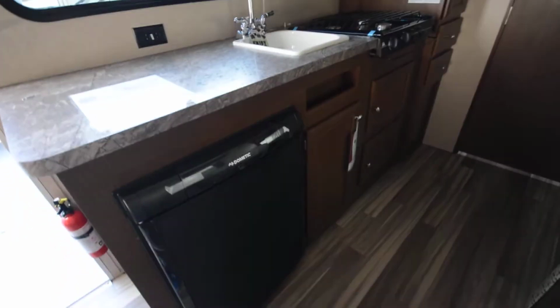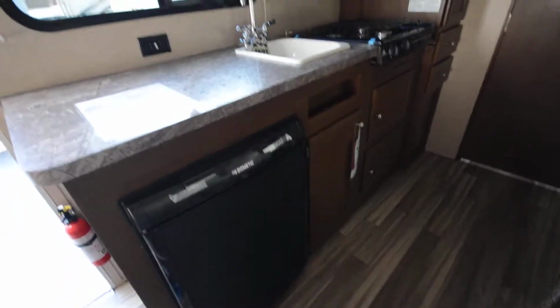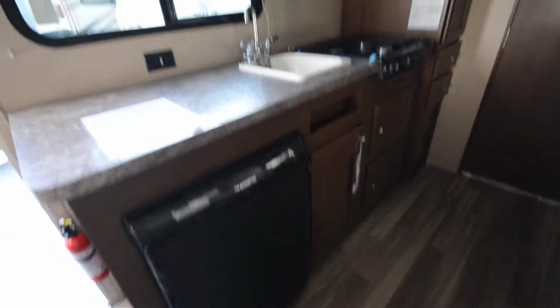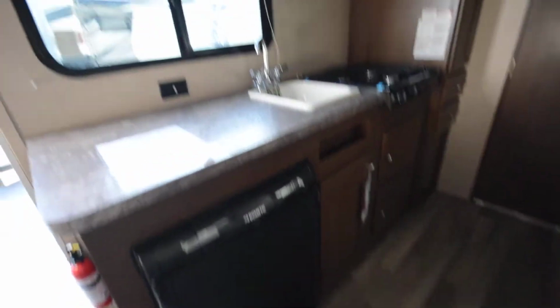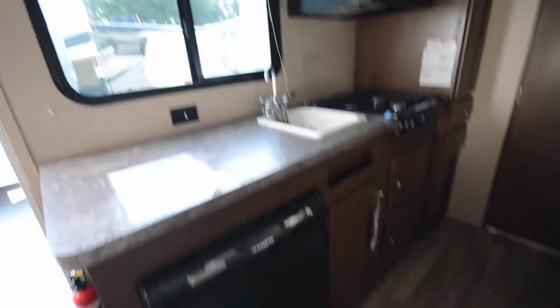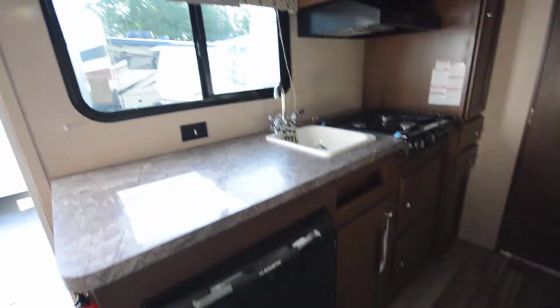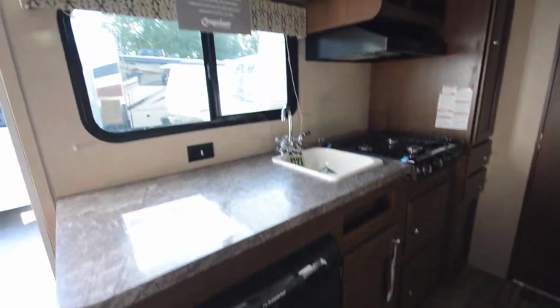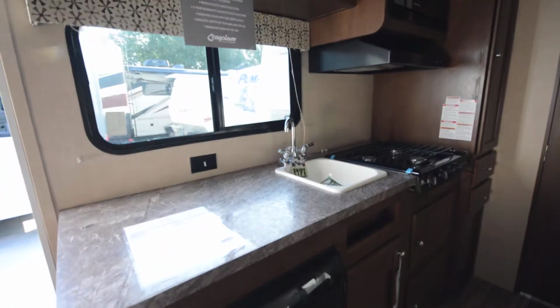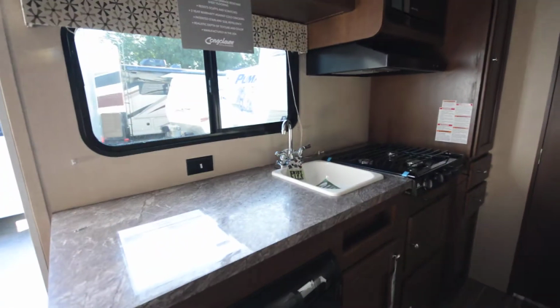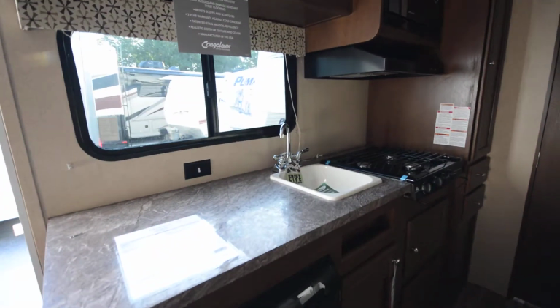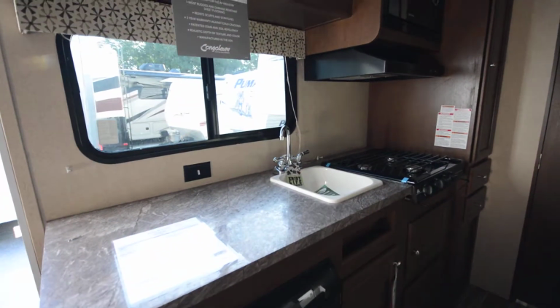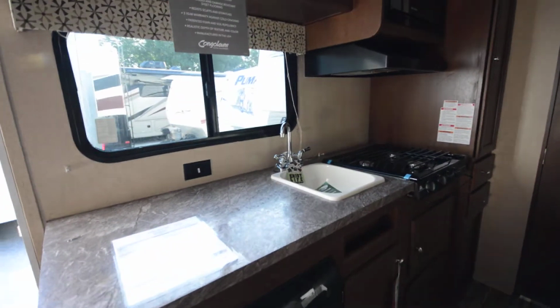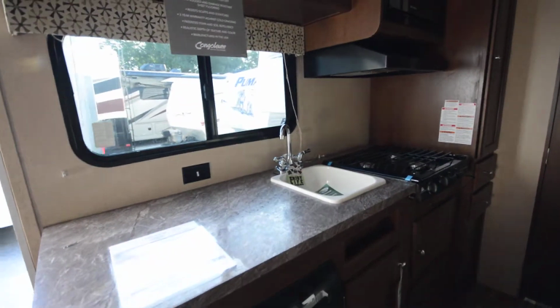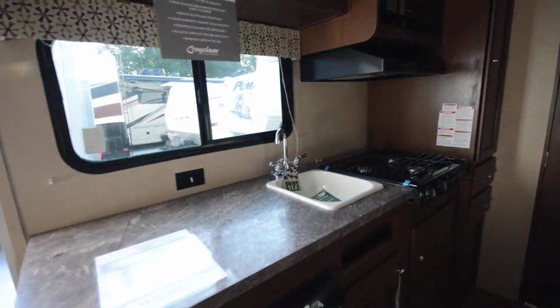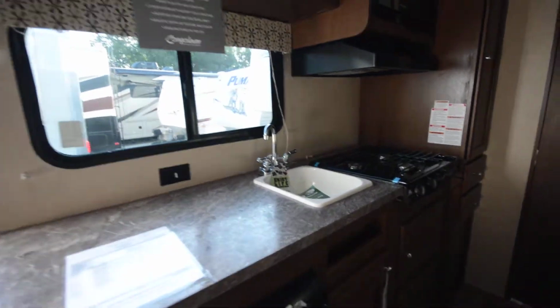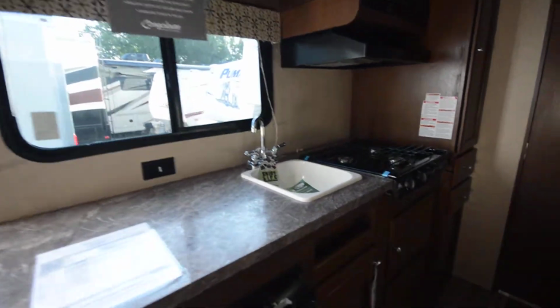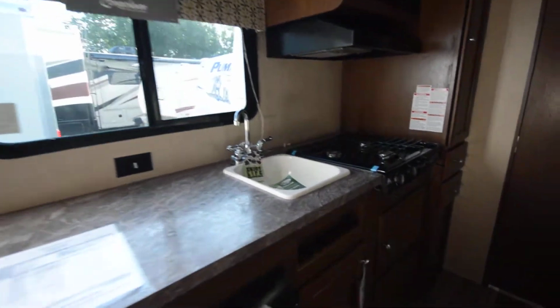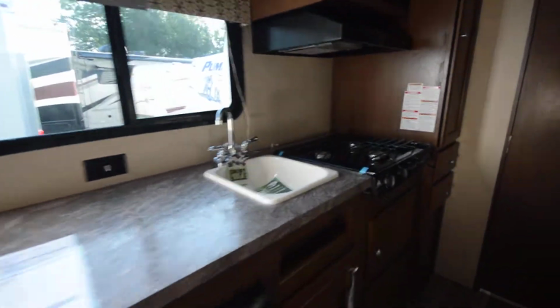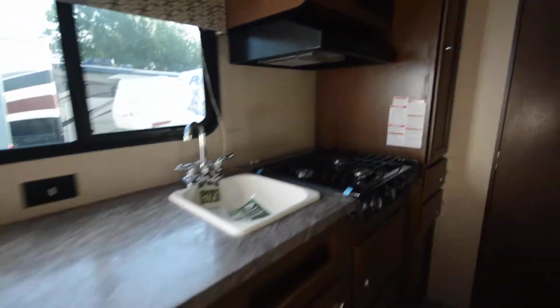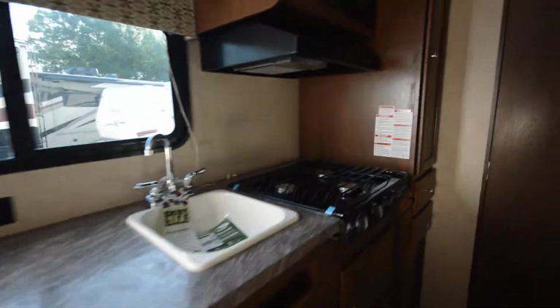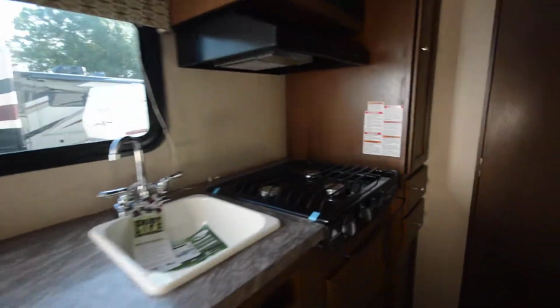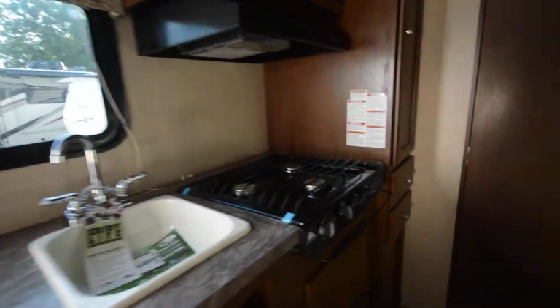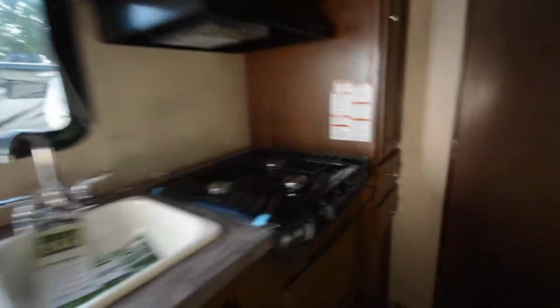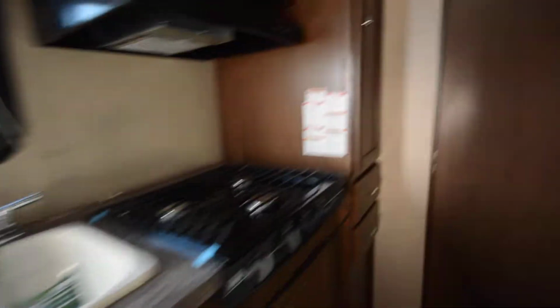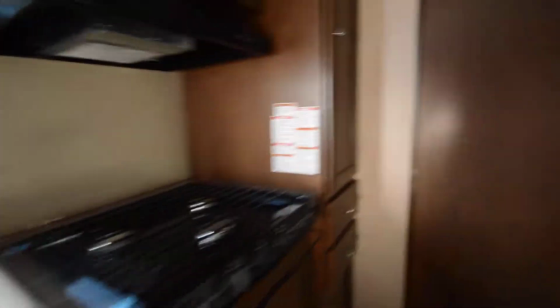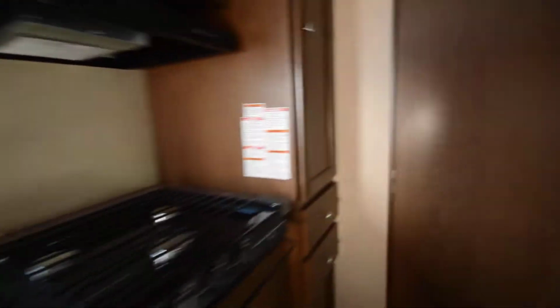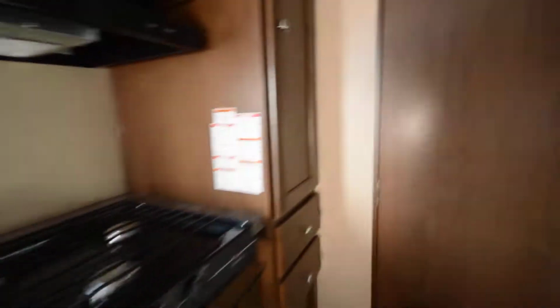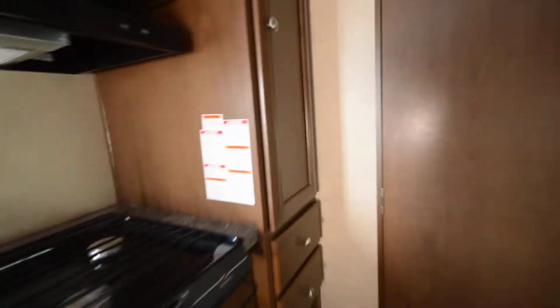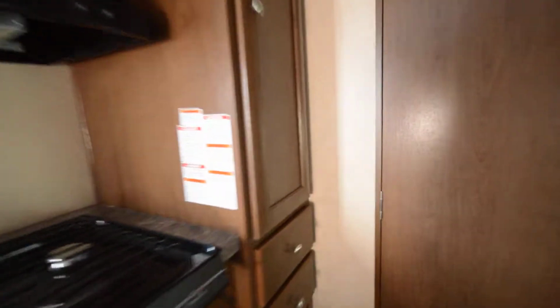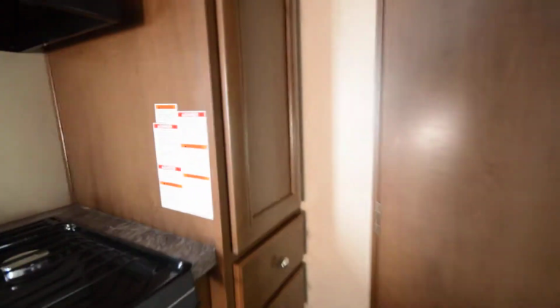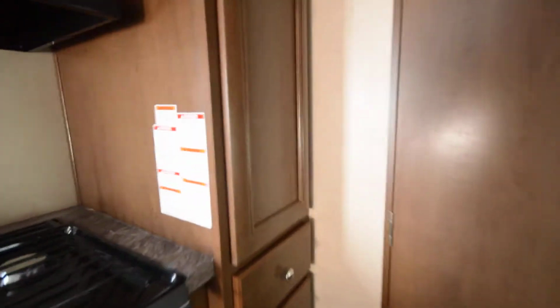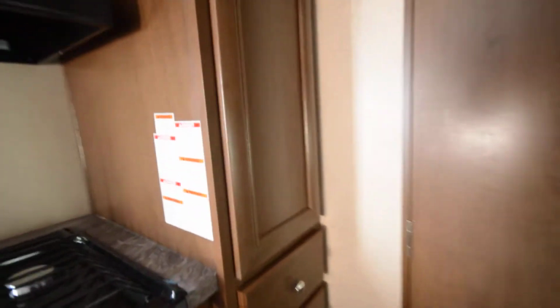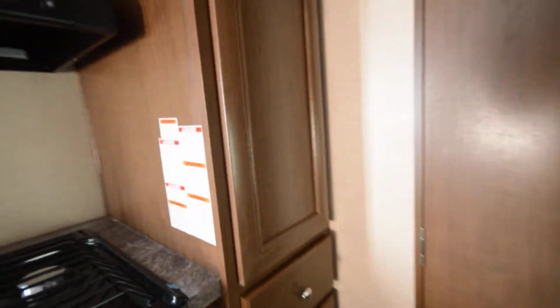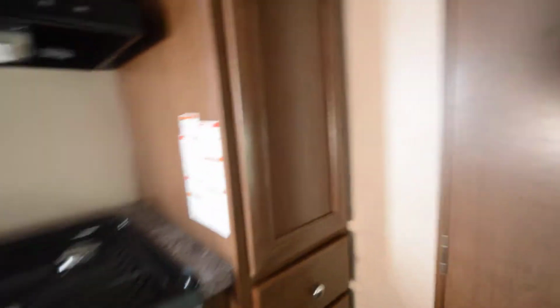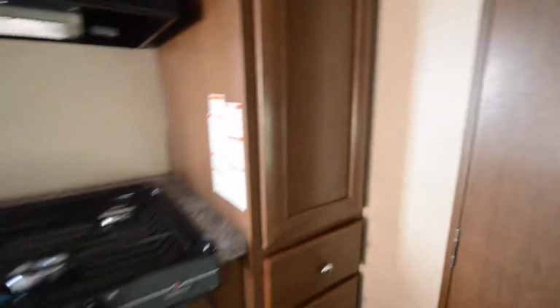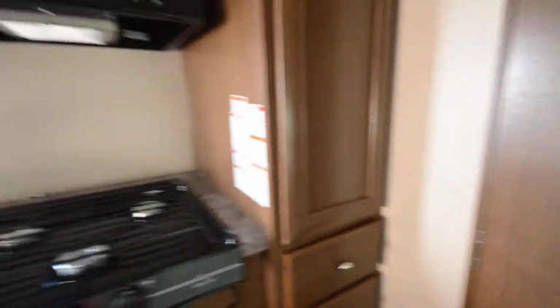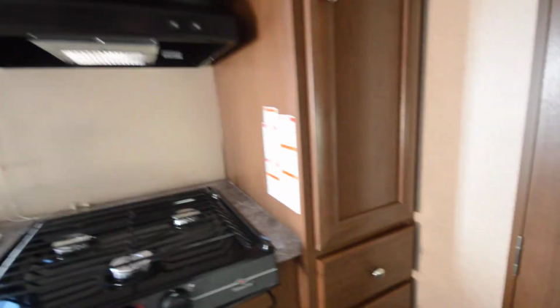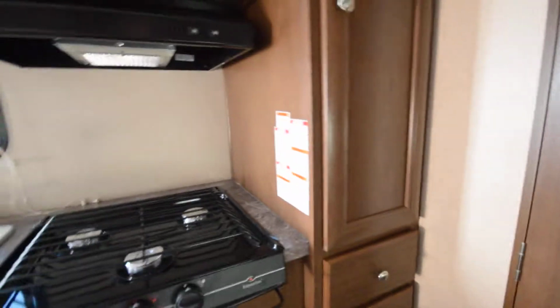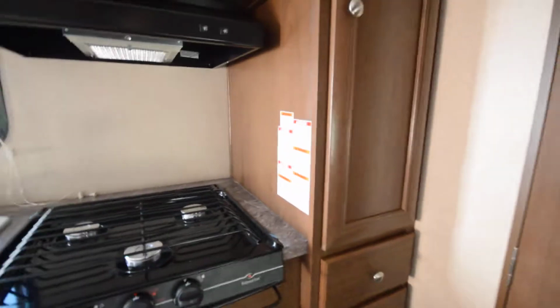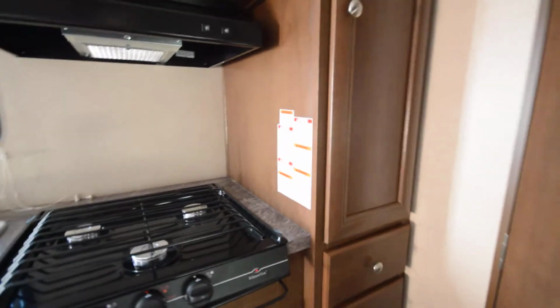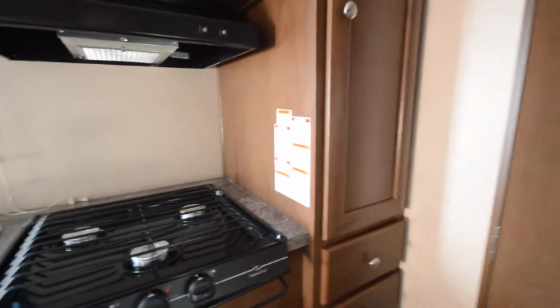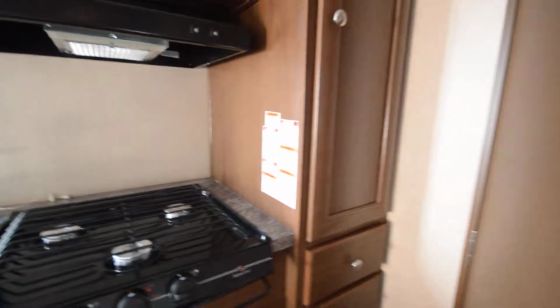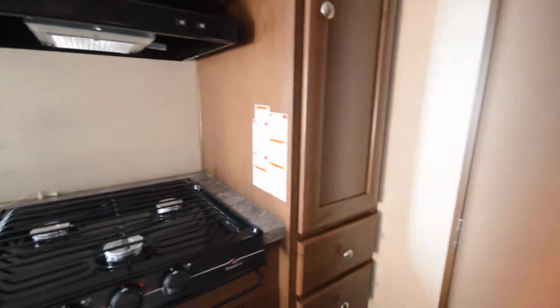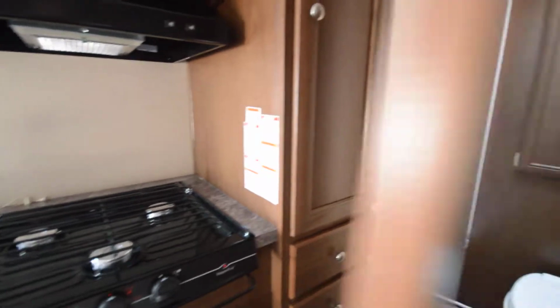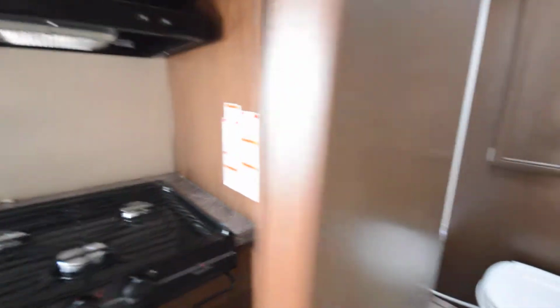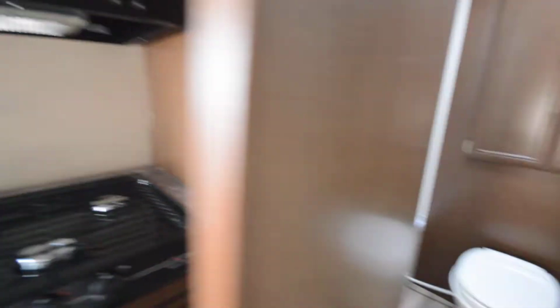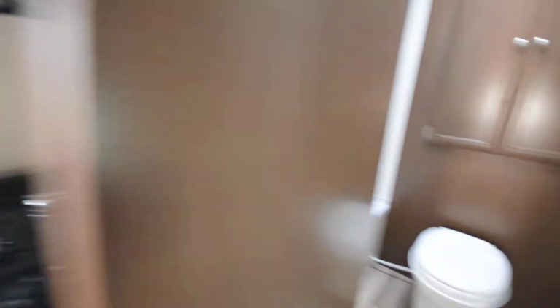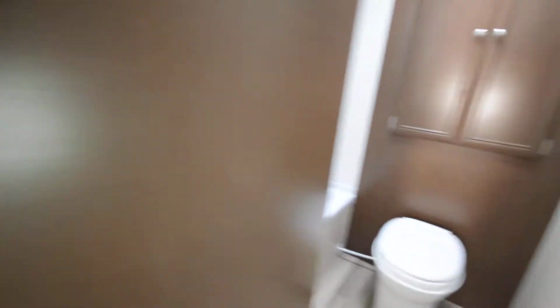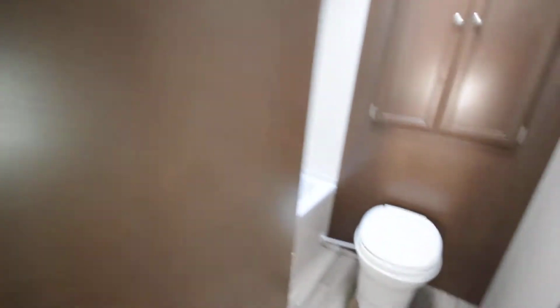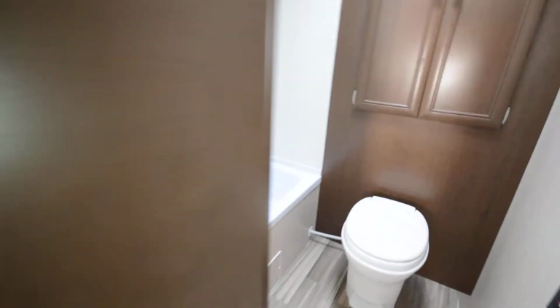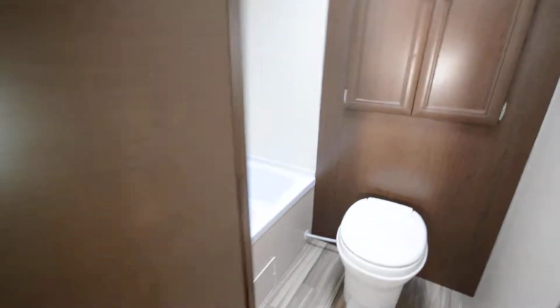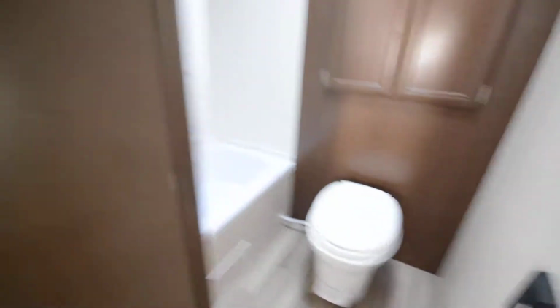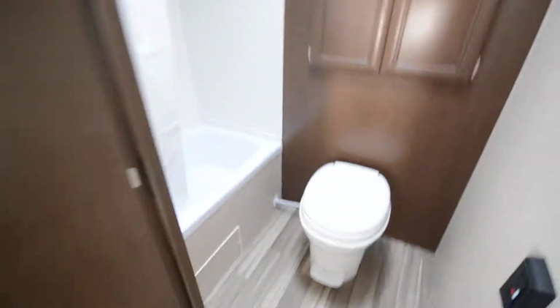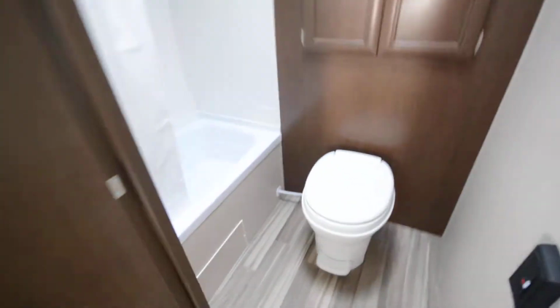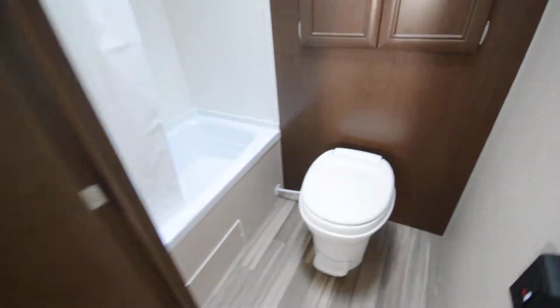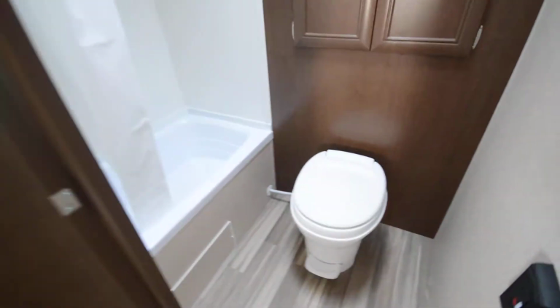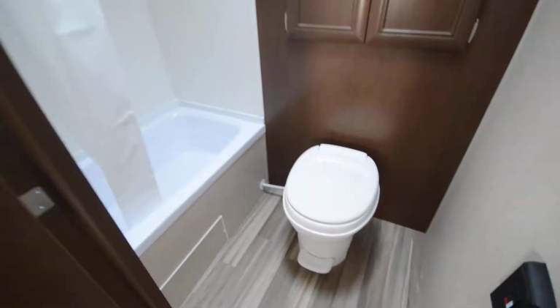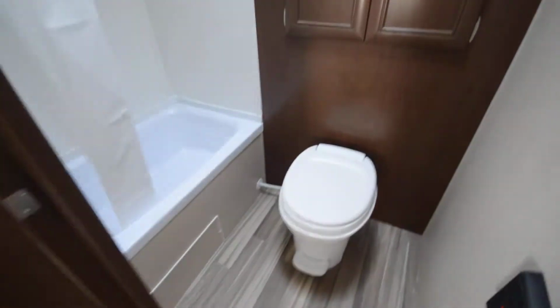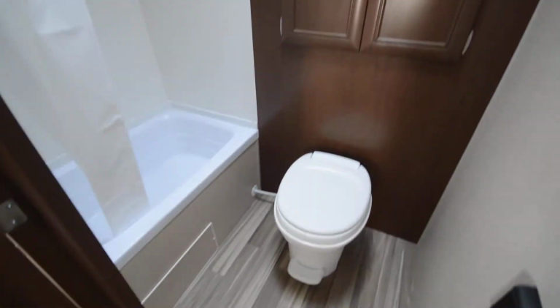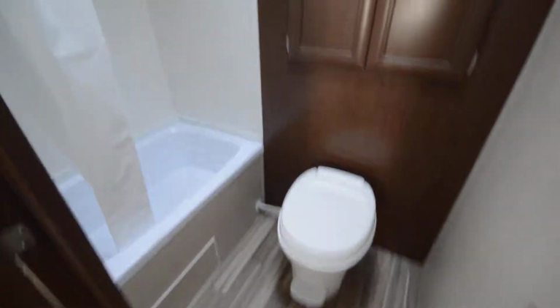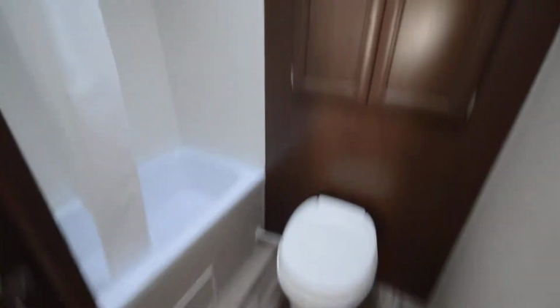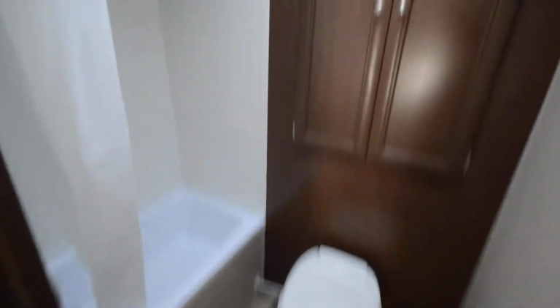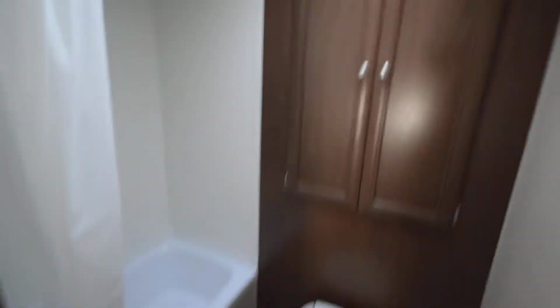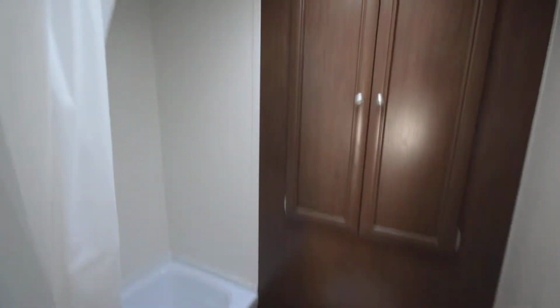Upgrade from that tent or that pop-up trailer. Gives you that hard cover. Nice big bathroom as well.